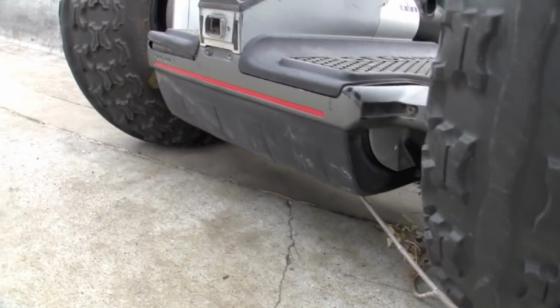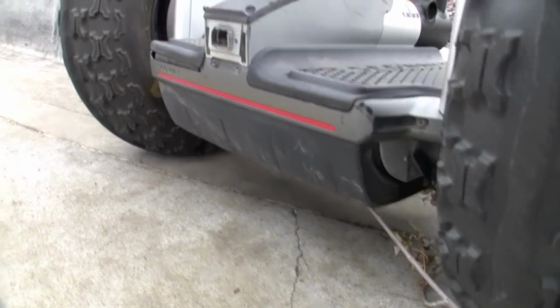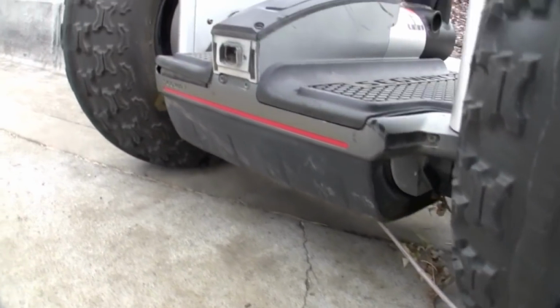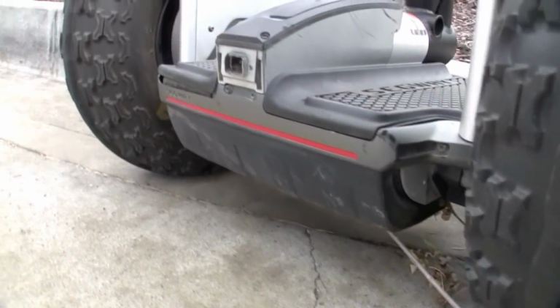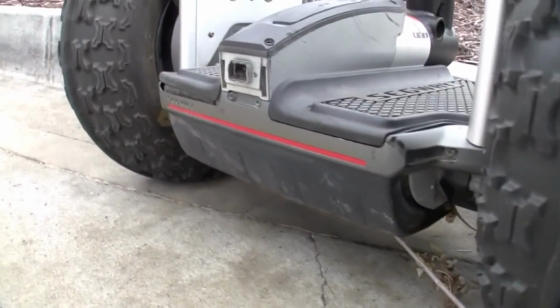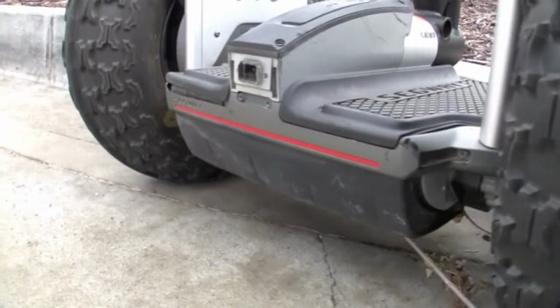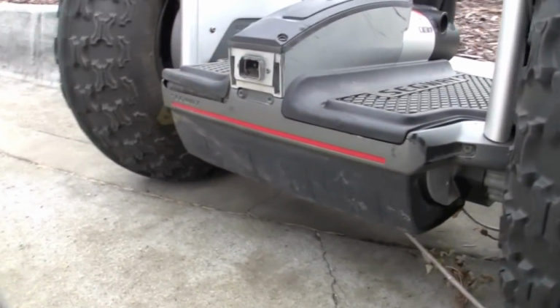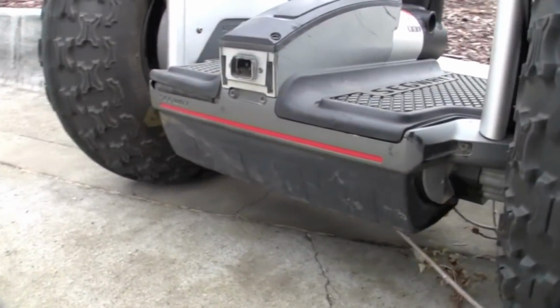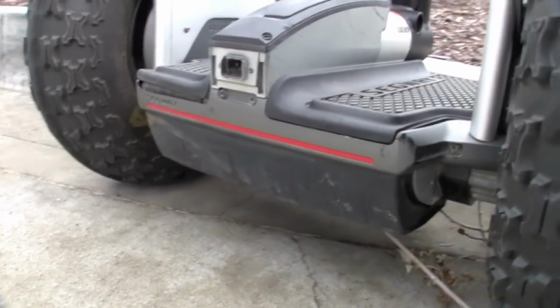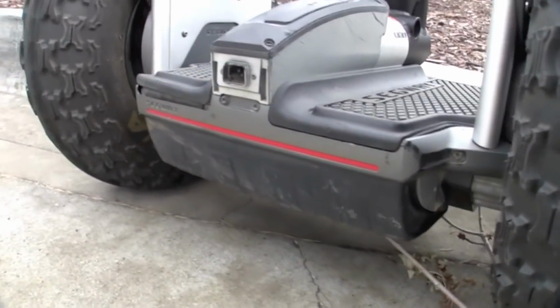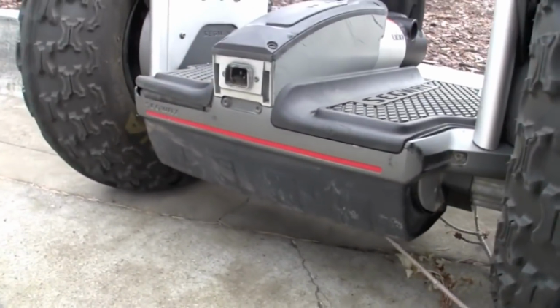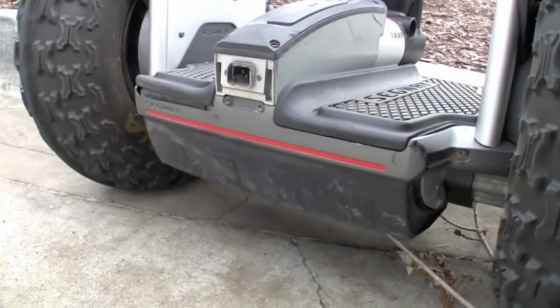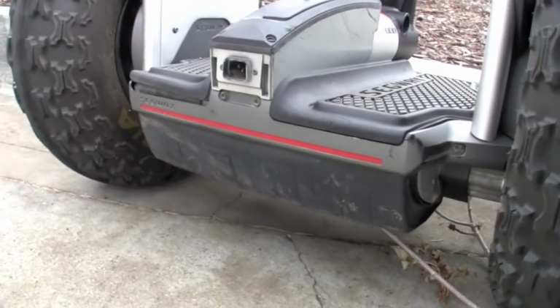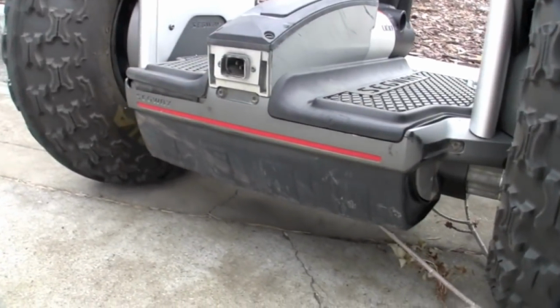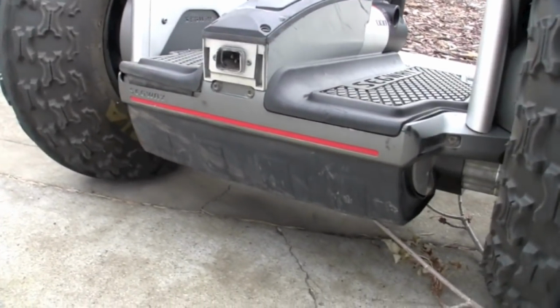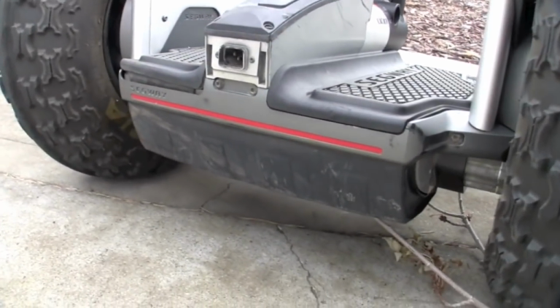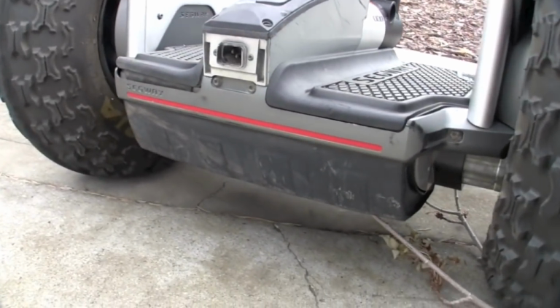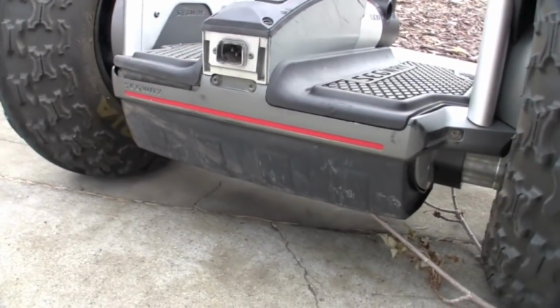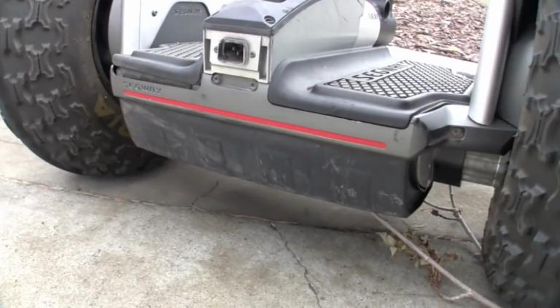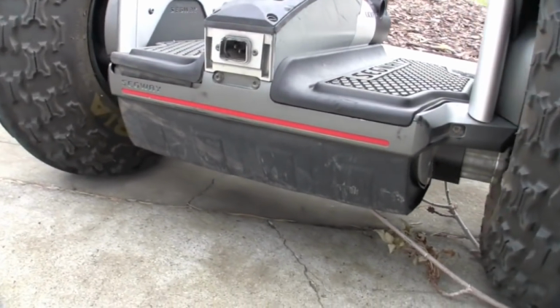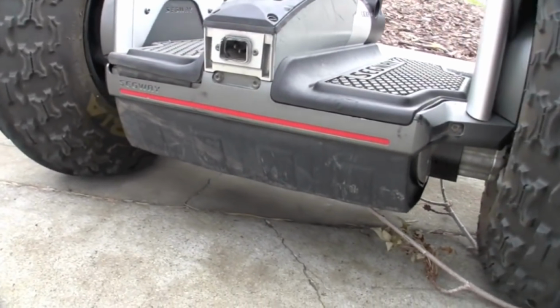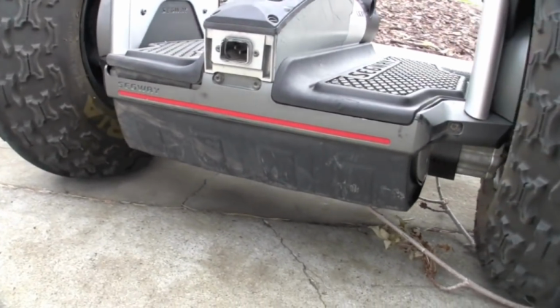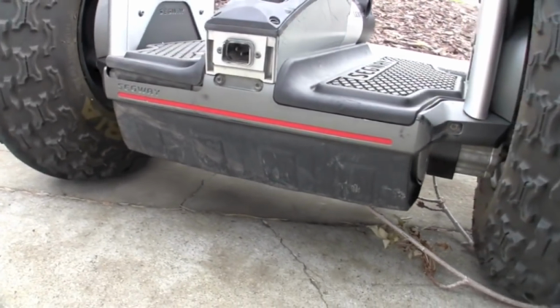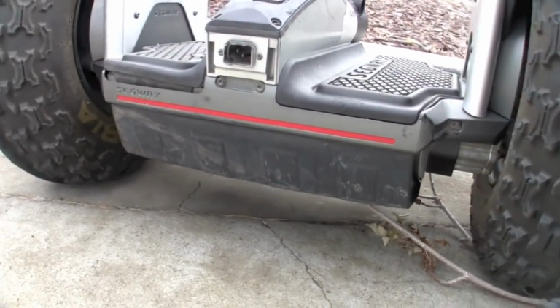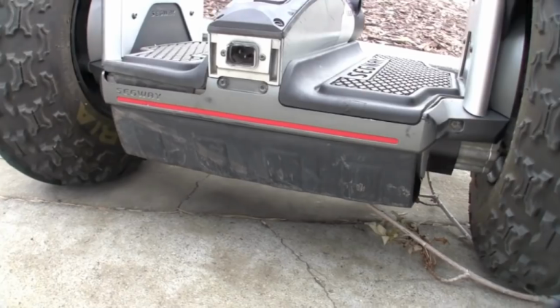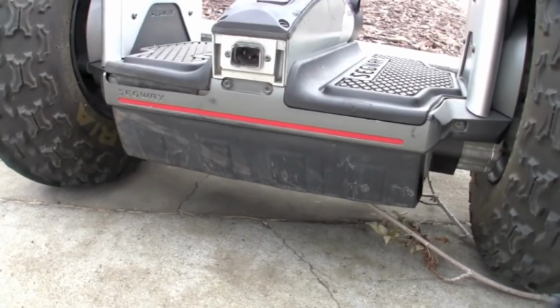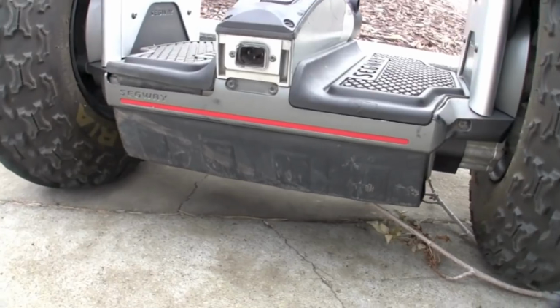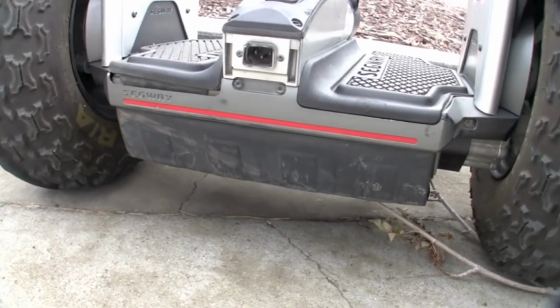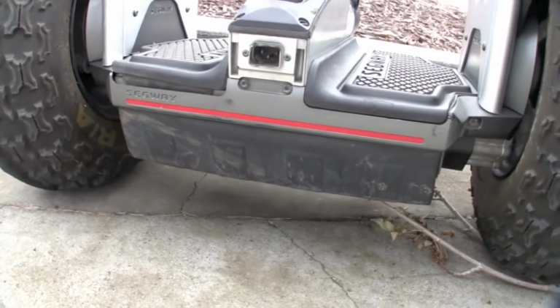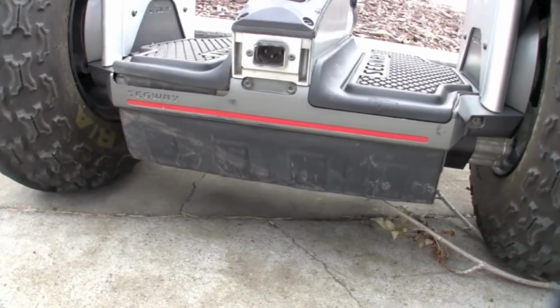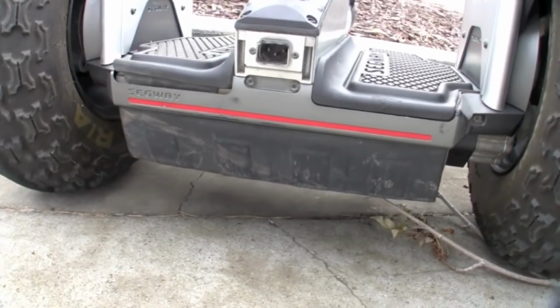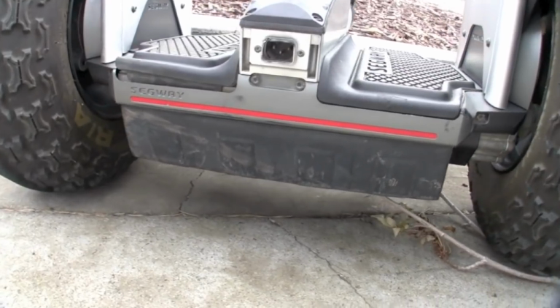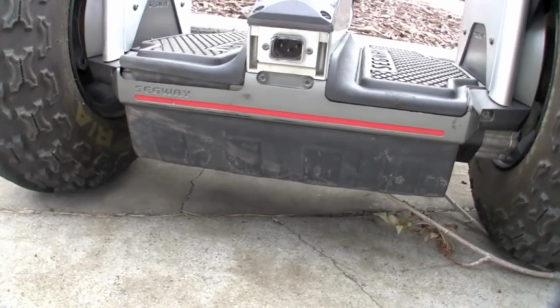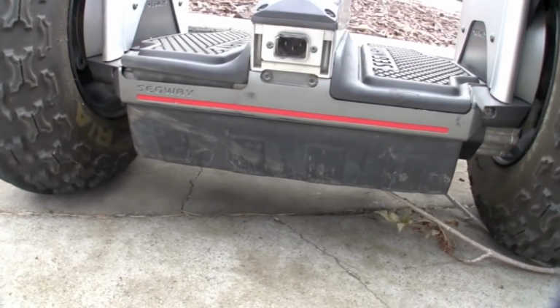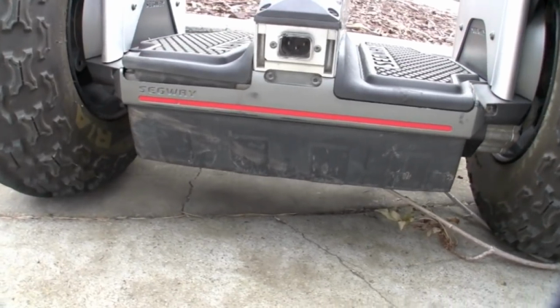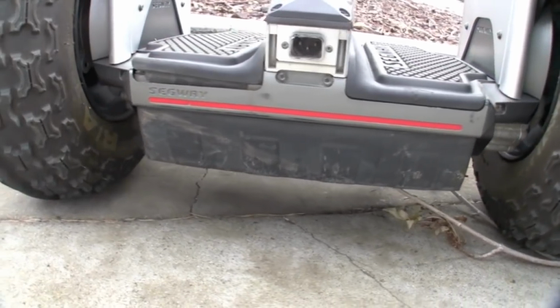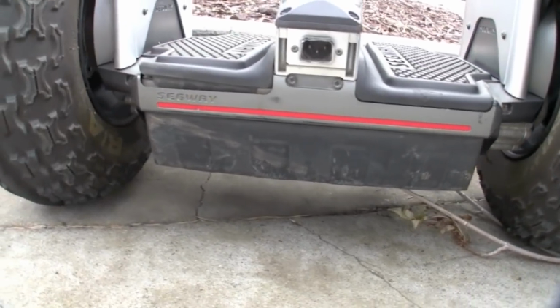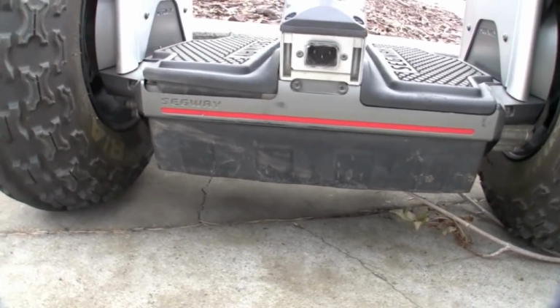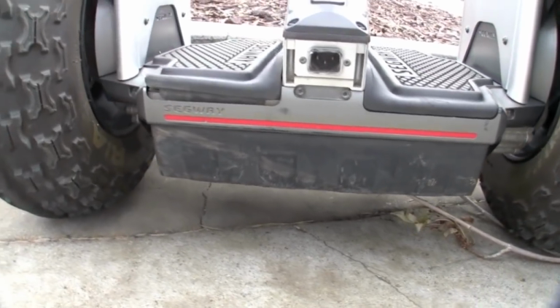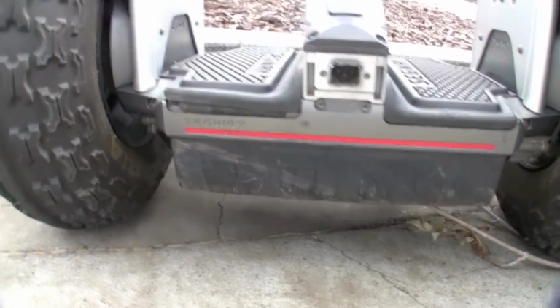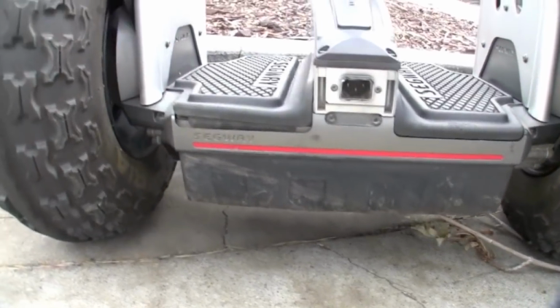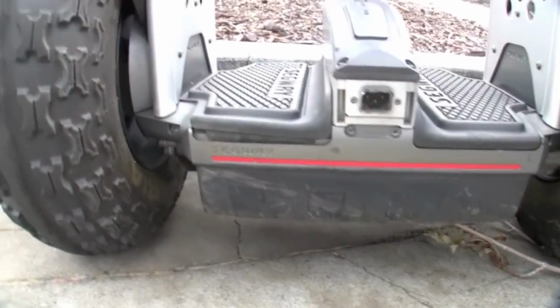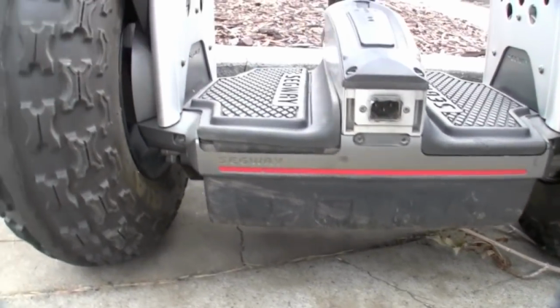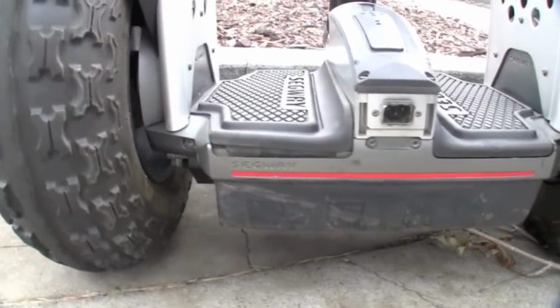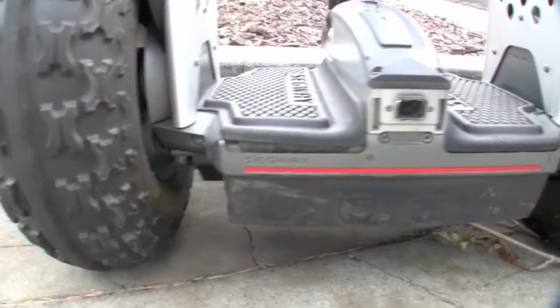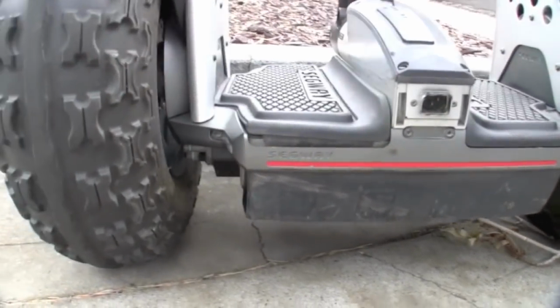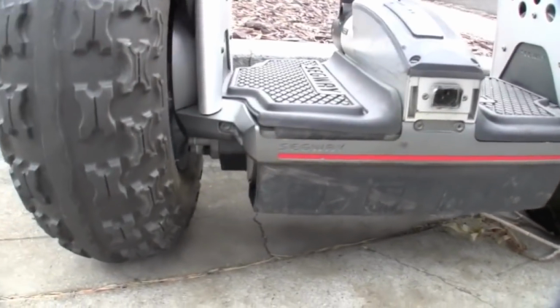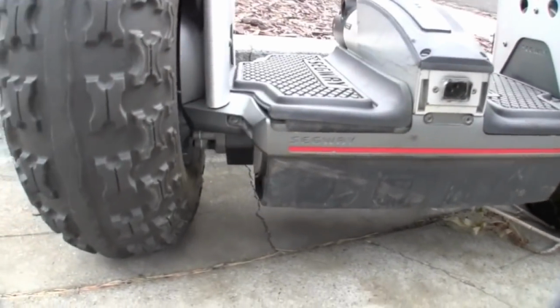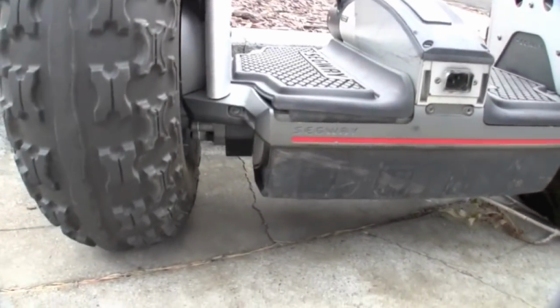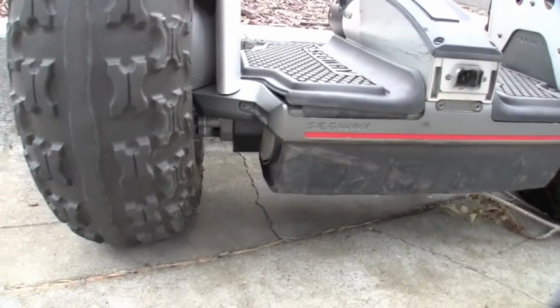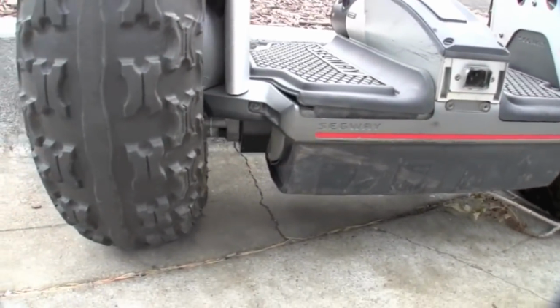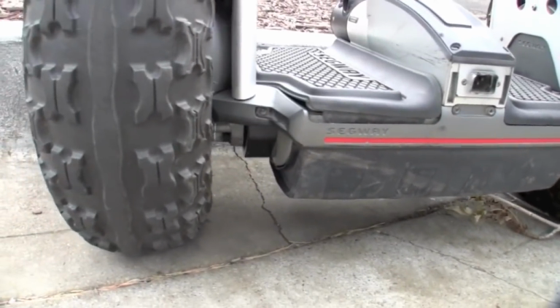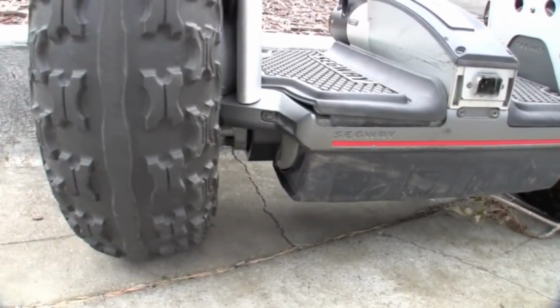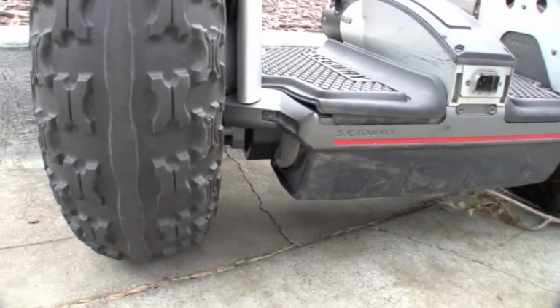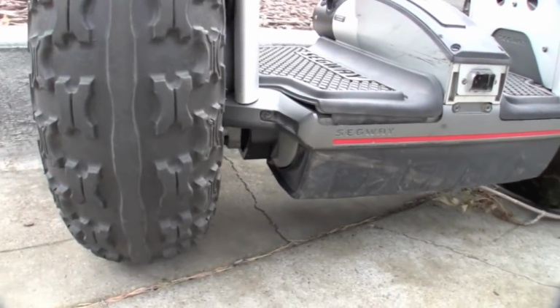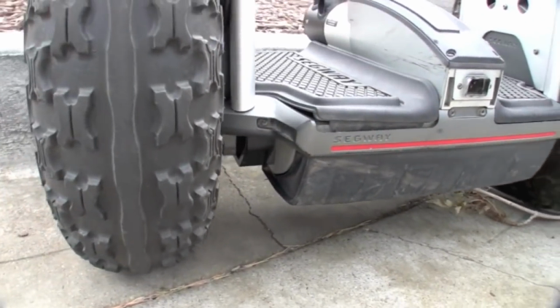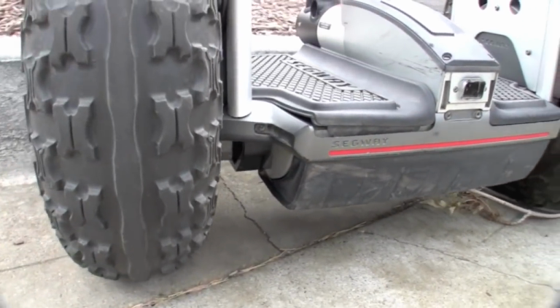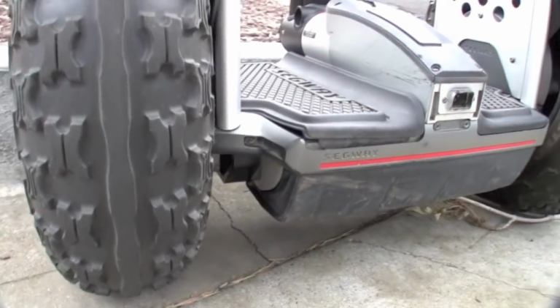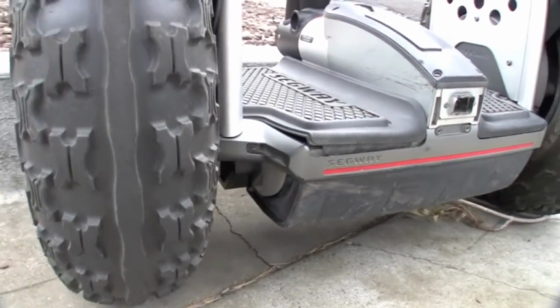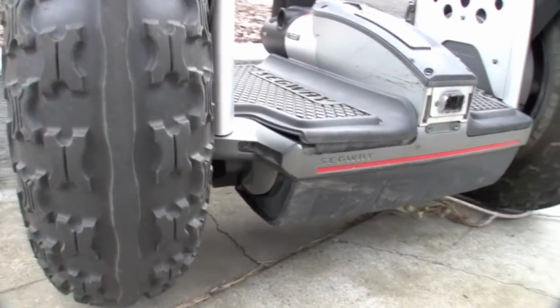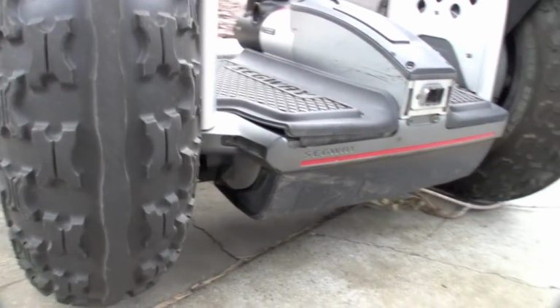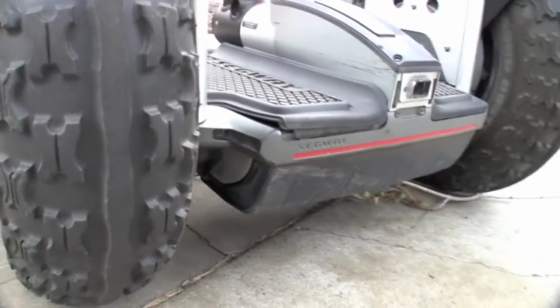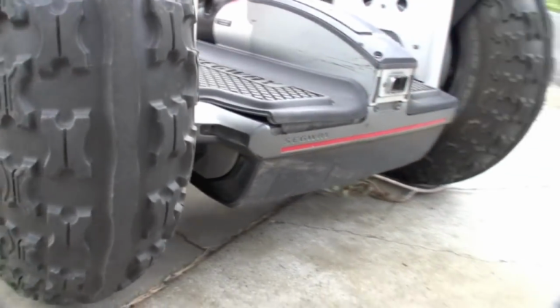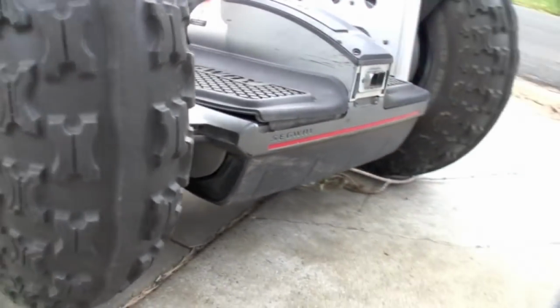As you can see it's pretty cosmetically beat up, but it still works and functions like a champ, and this is the video review of the Segway X2.